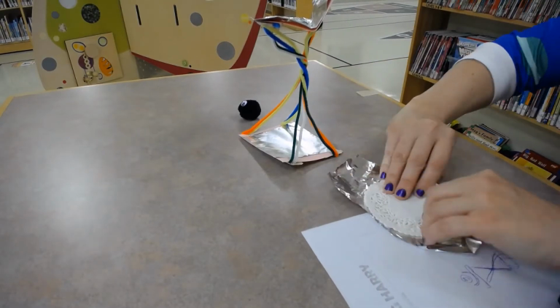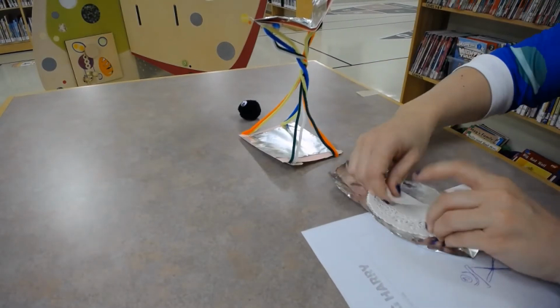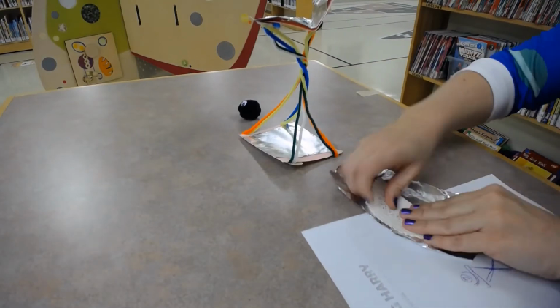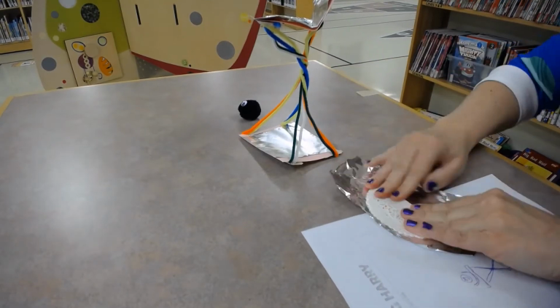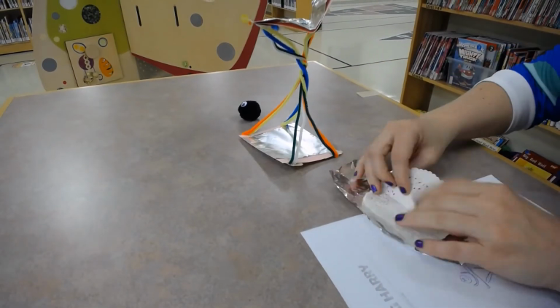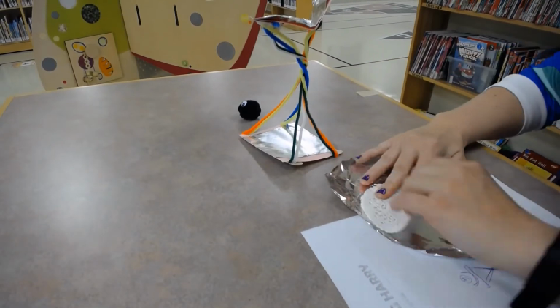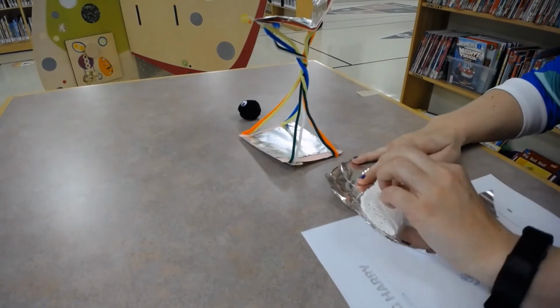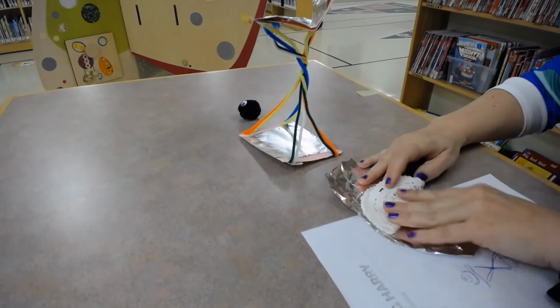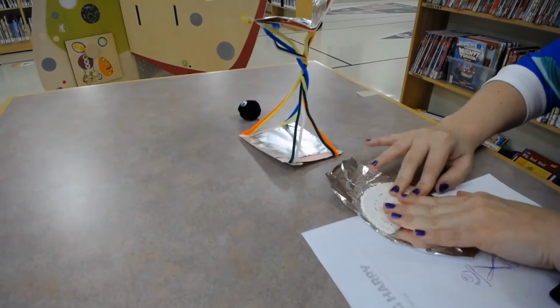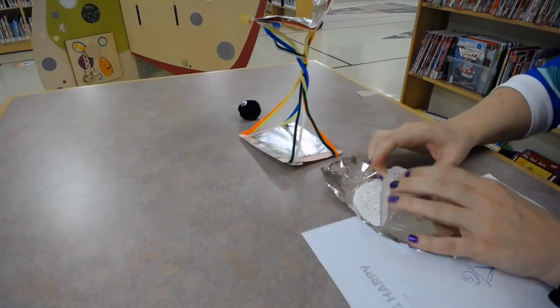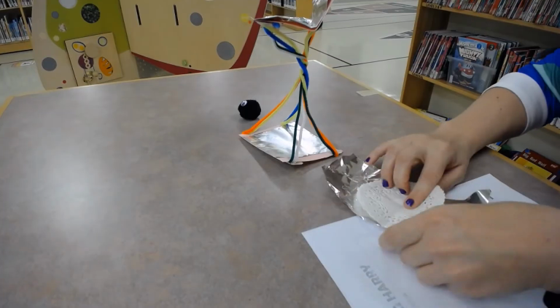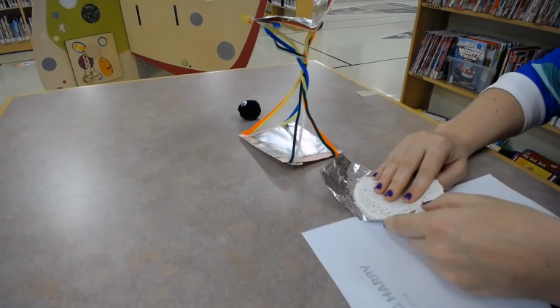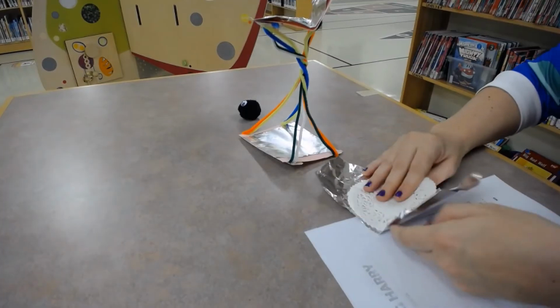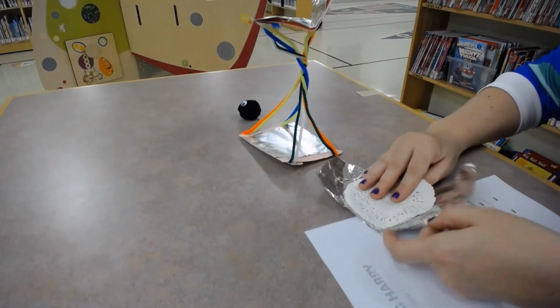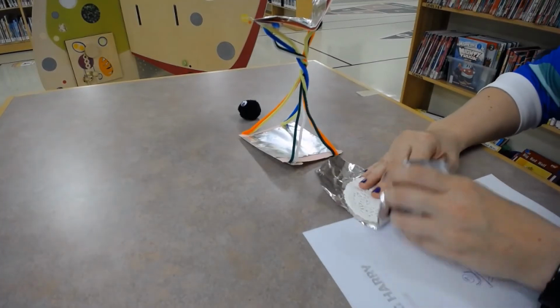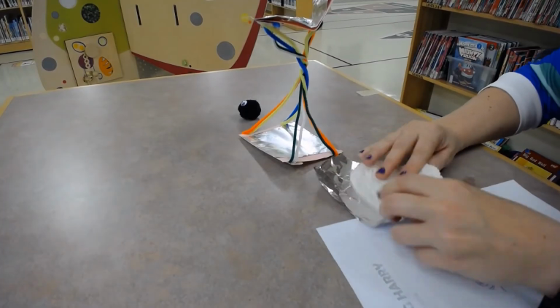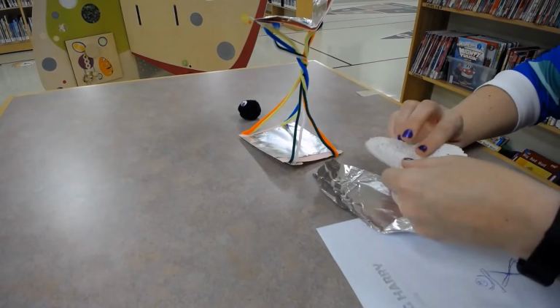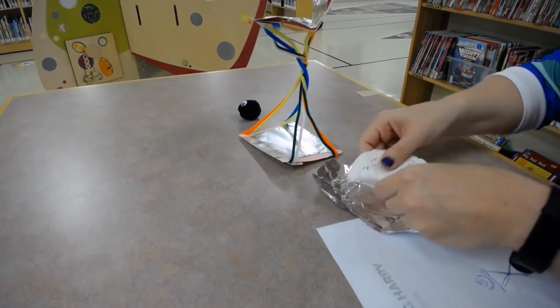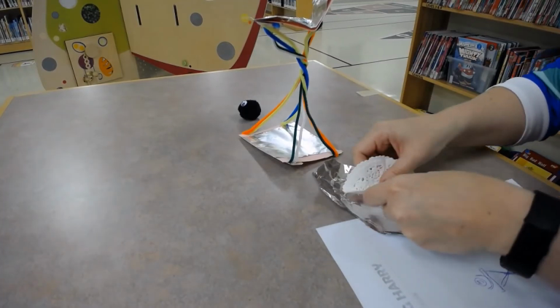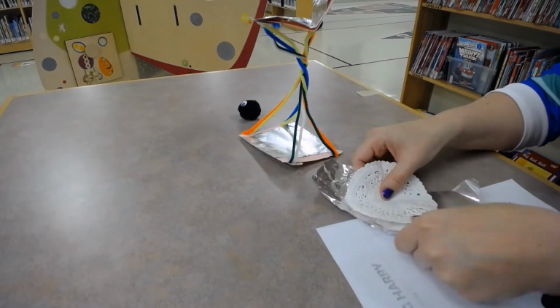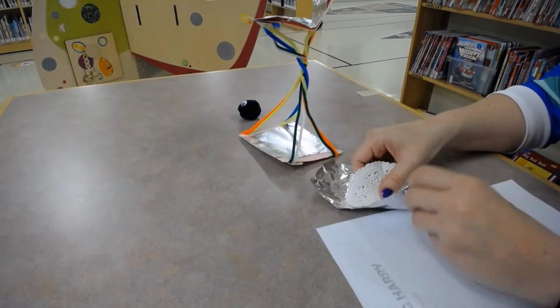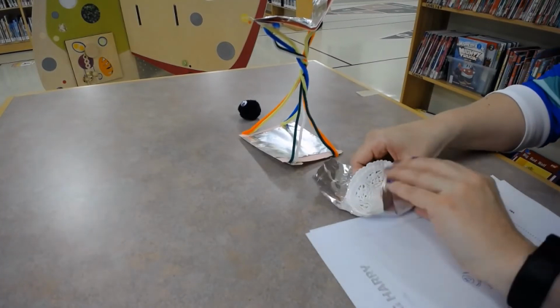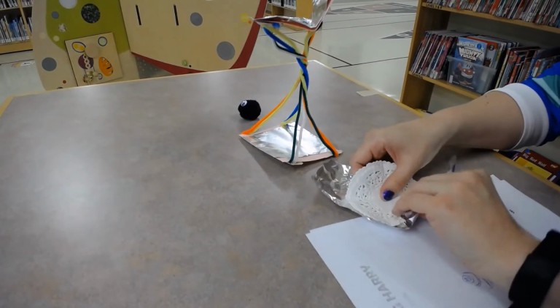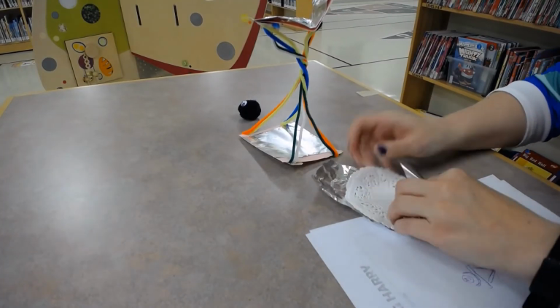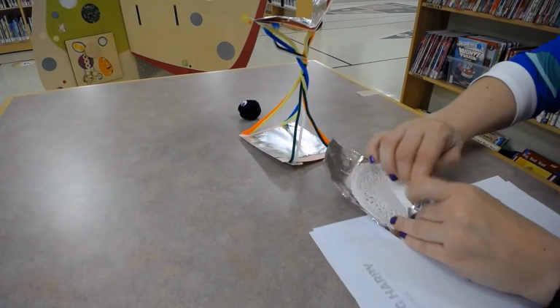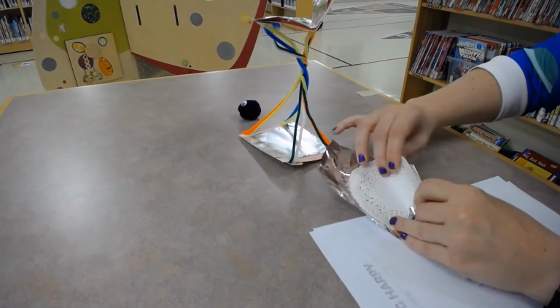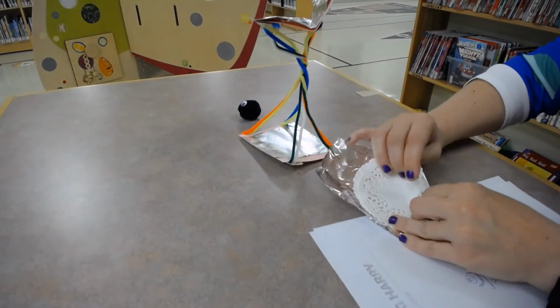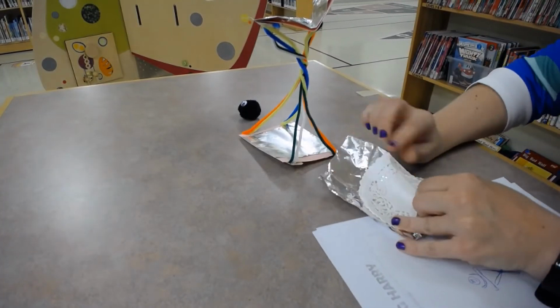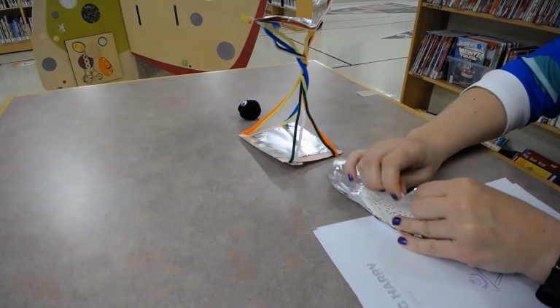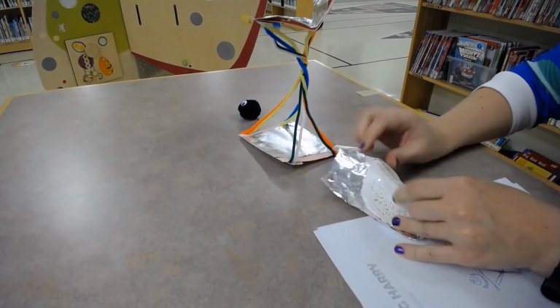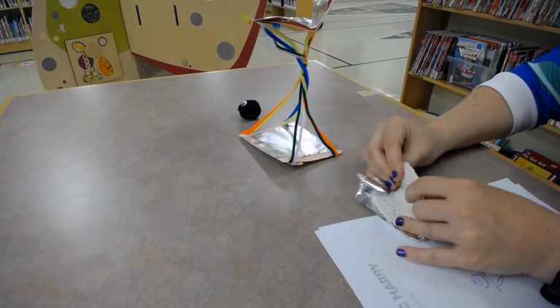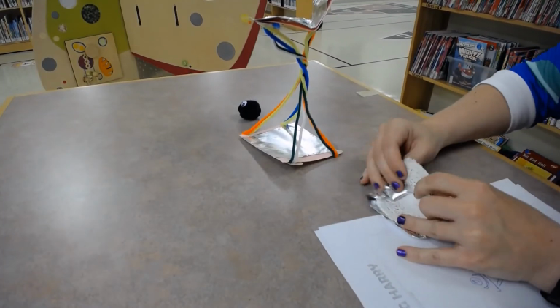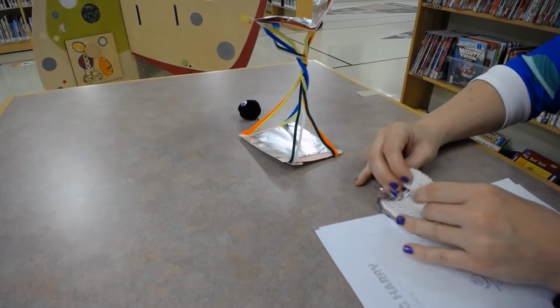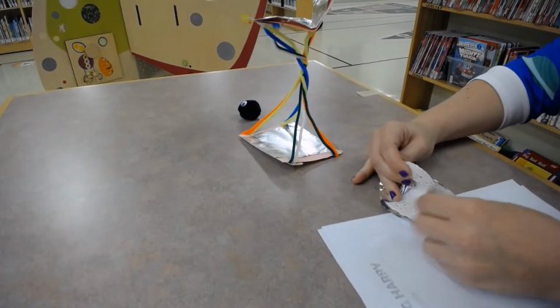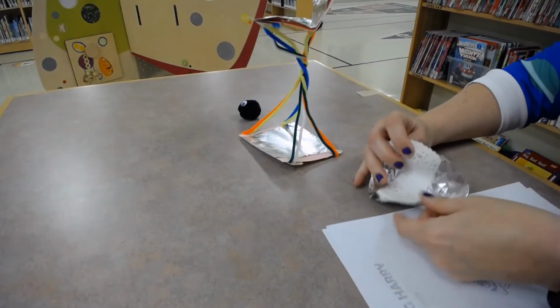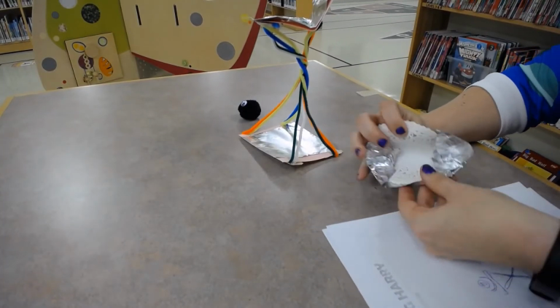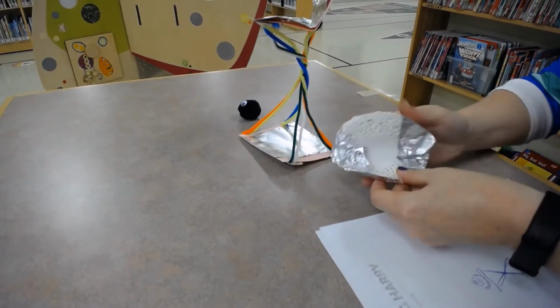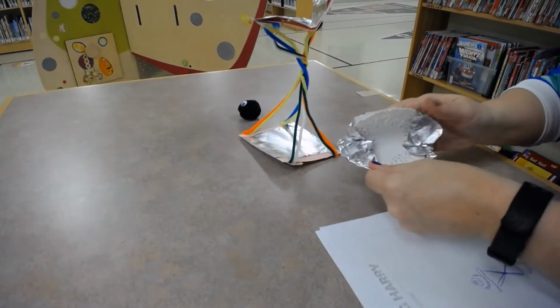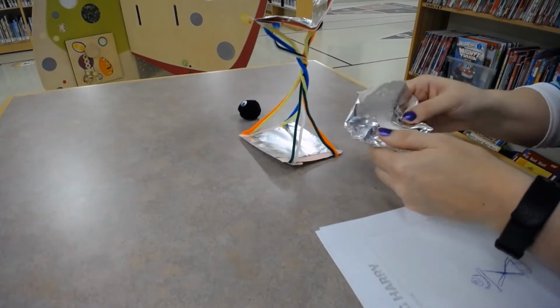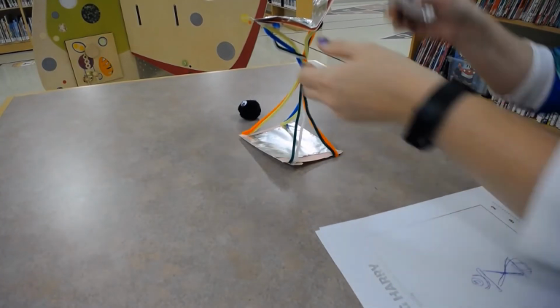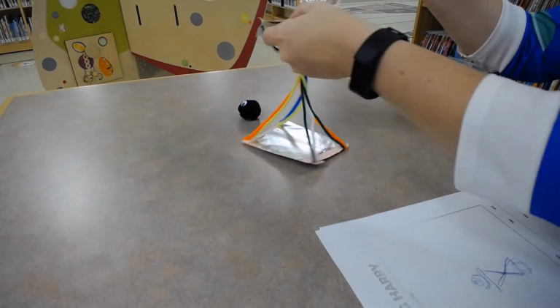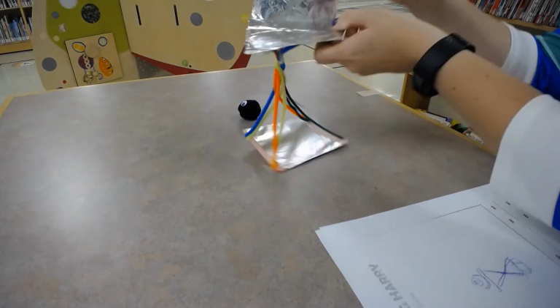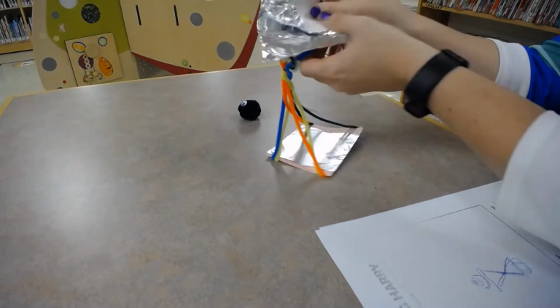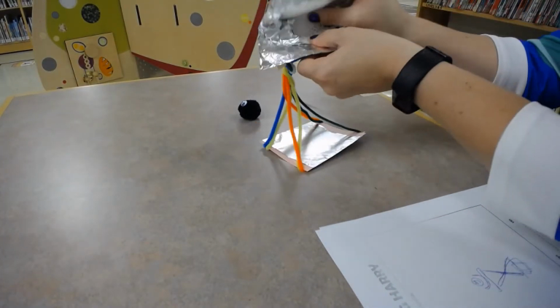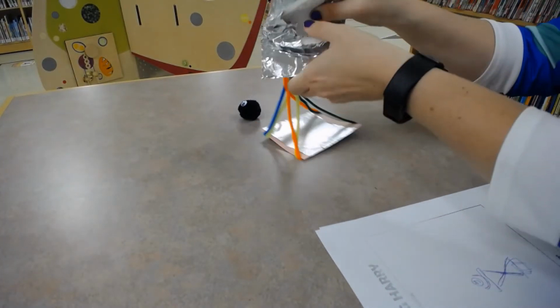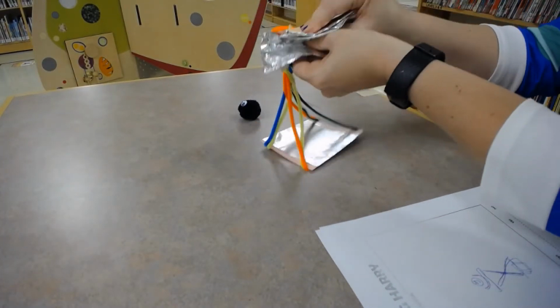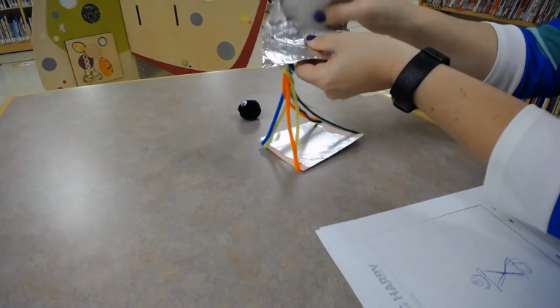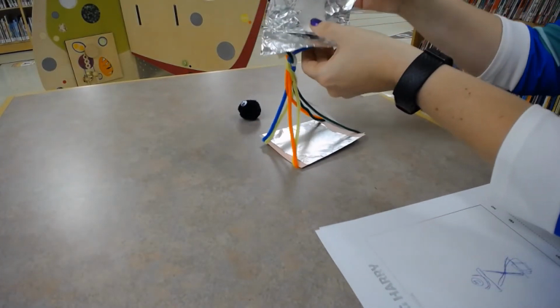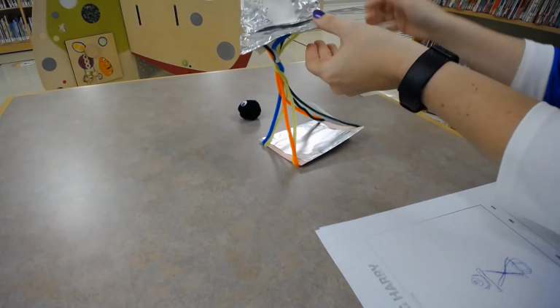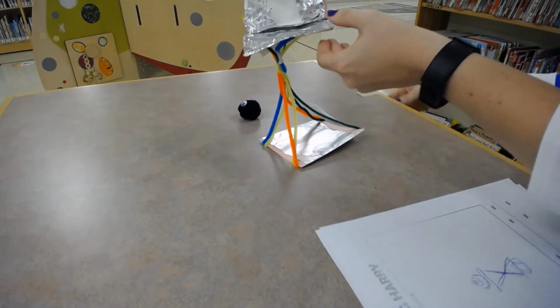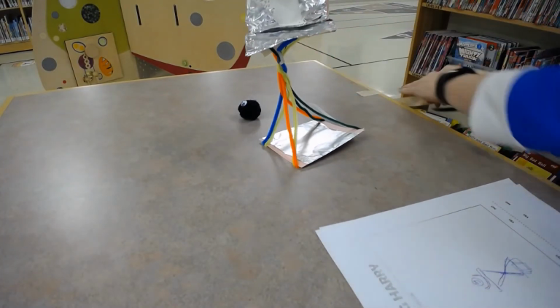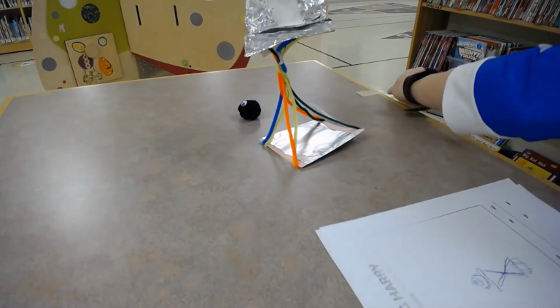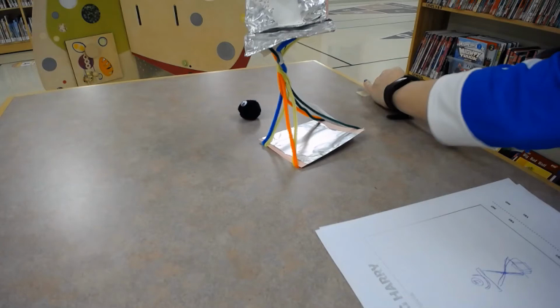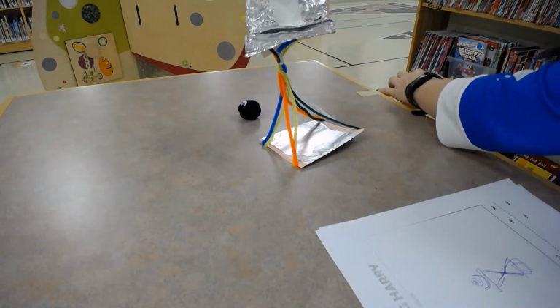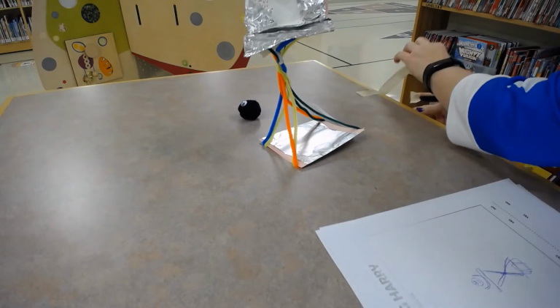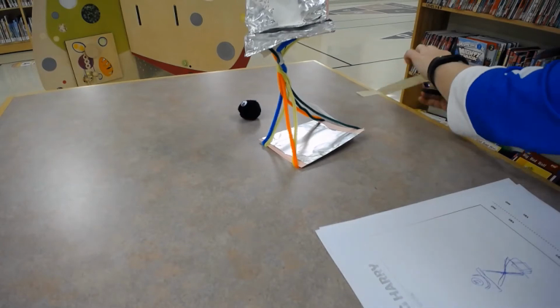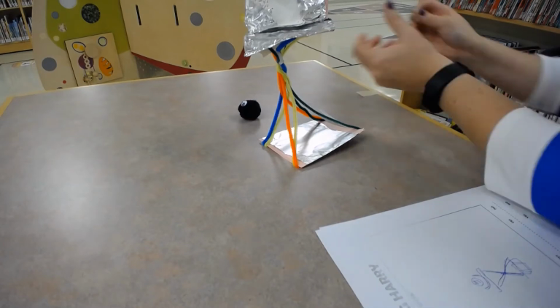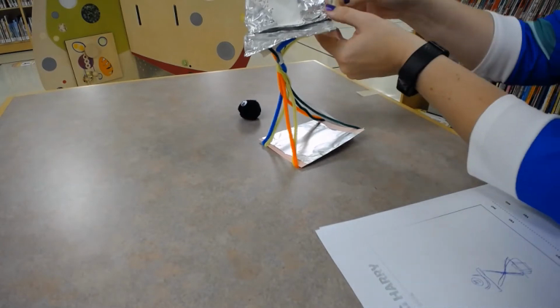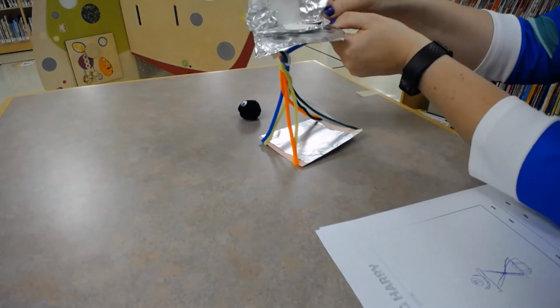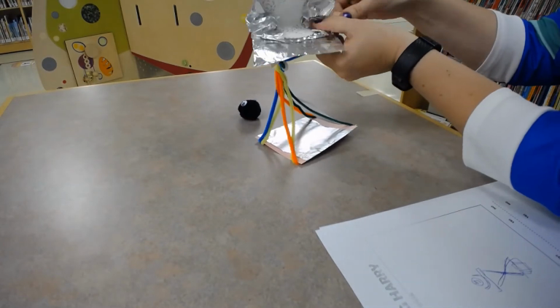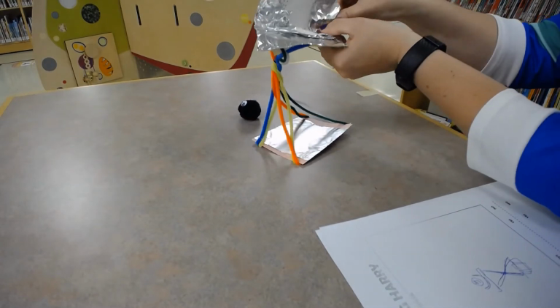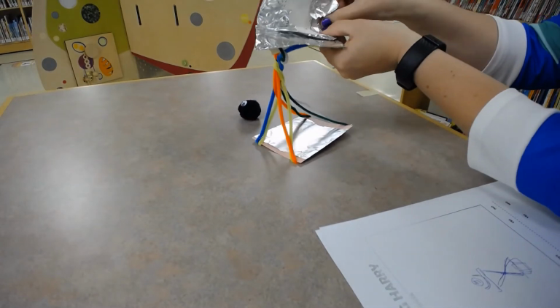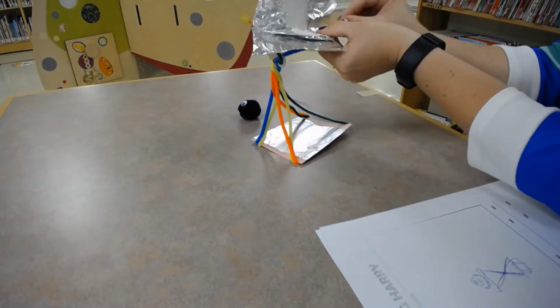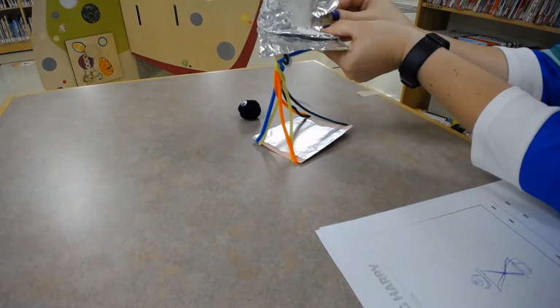Once you are finished building your perch, make a prediction on whether or not your build will be successful at keeping Harry off the ground safely. Harry is counting on you!